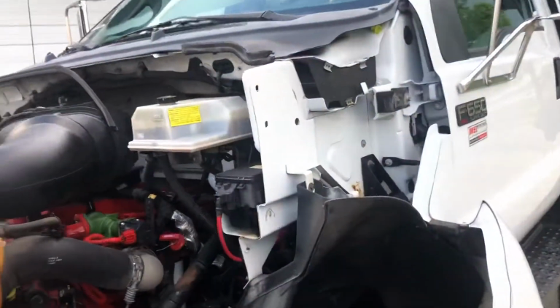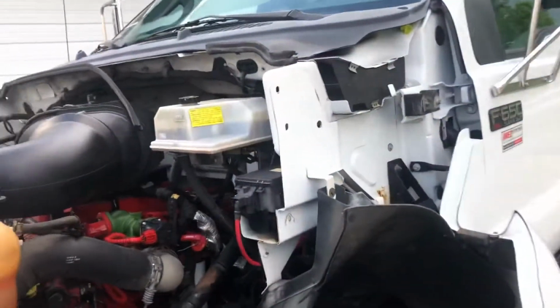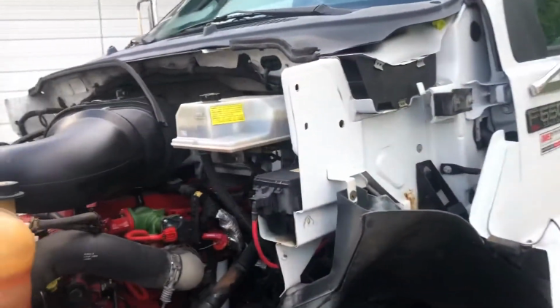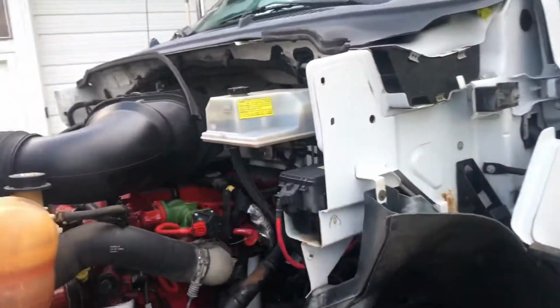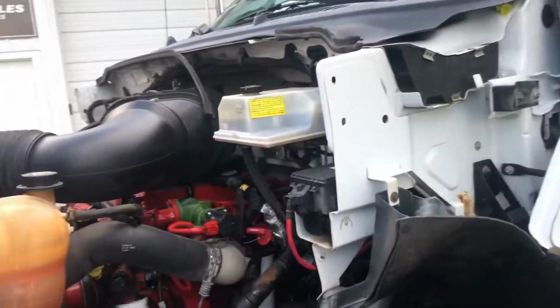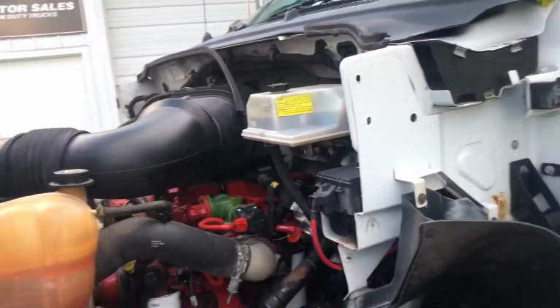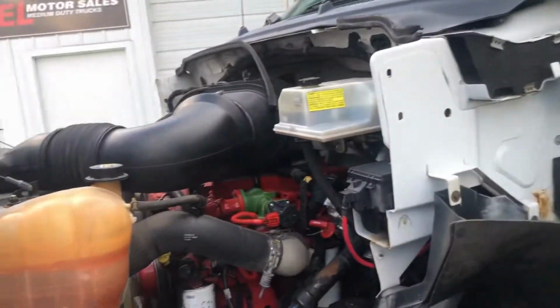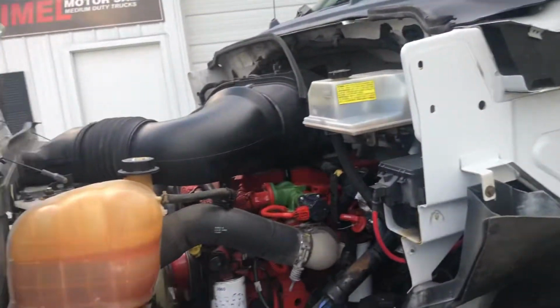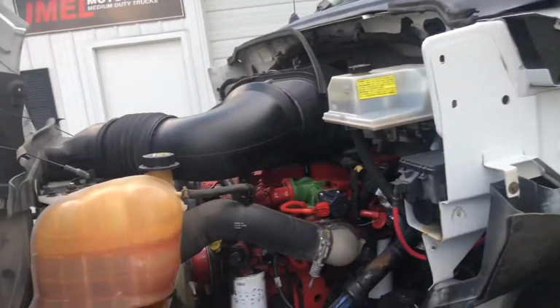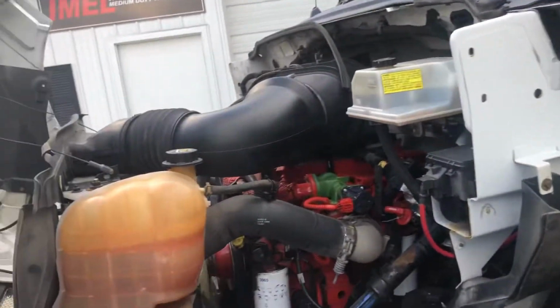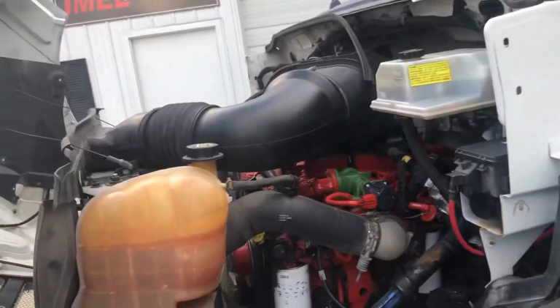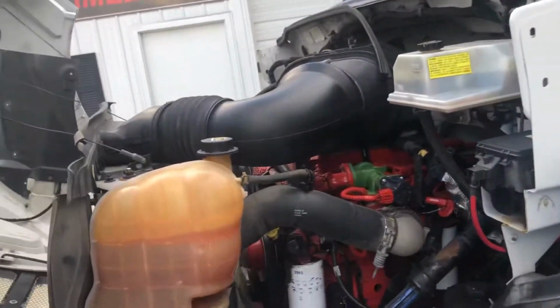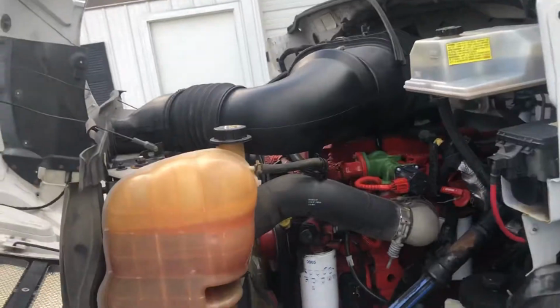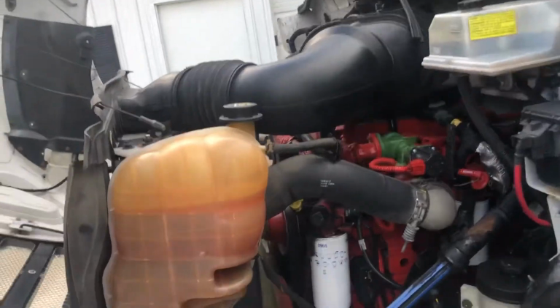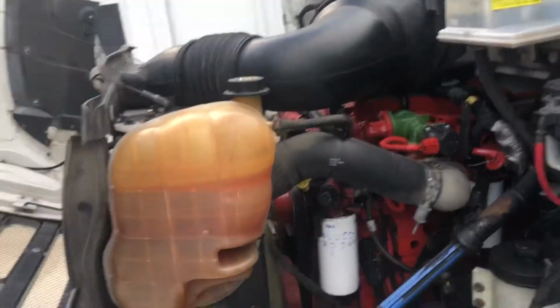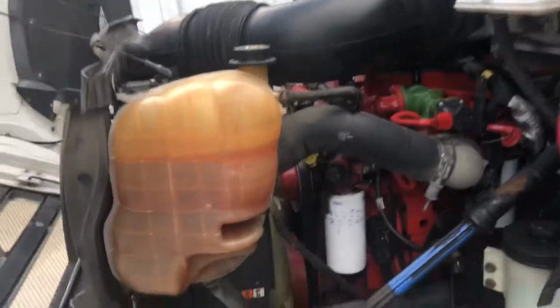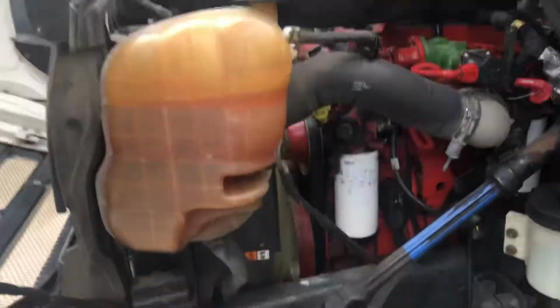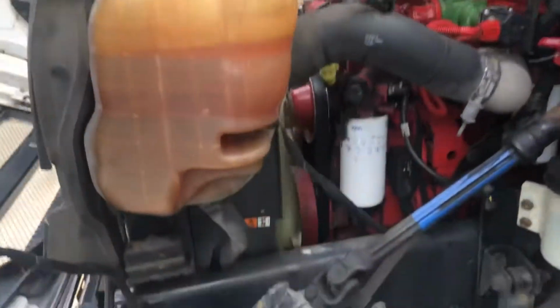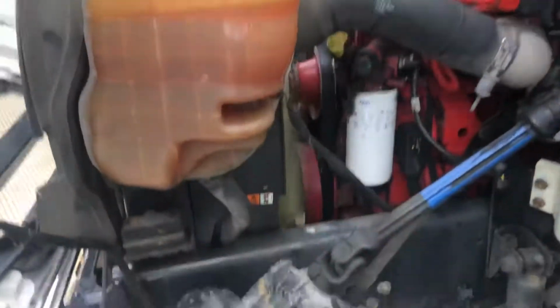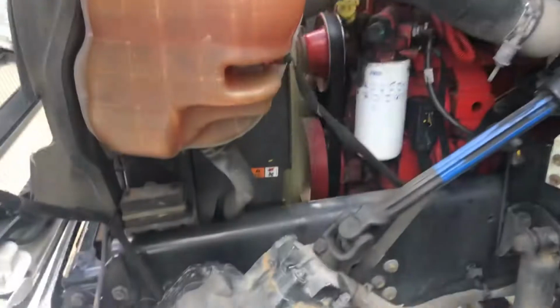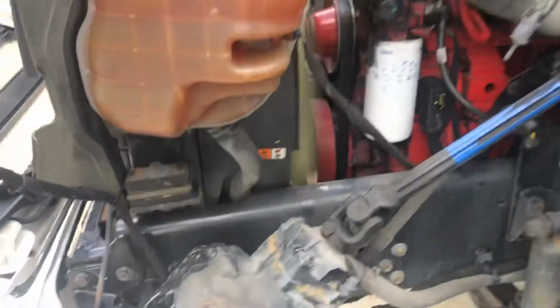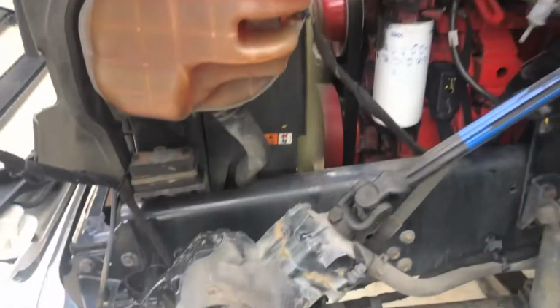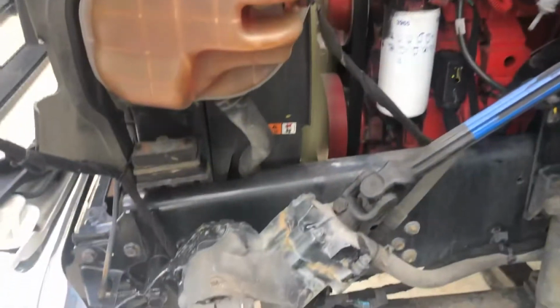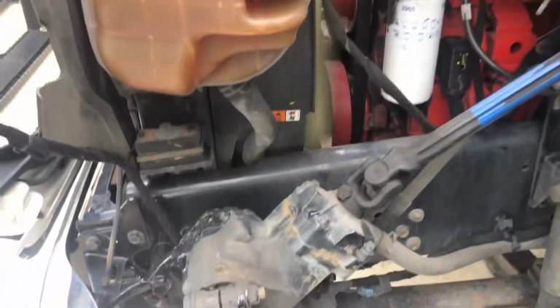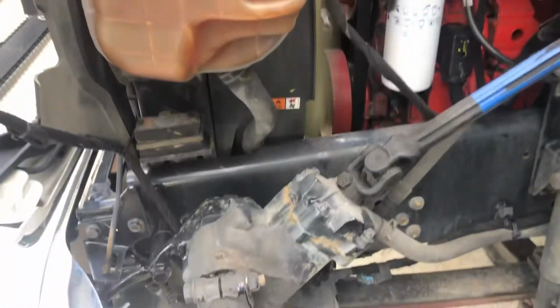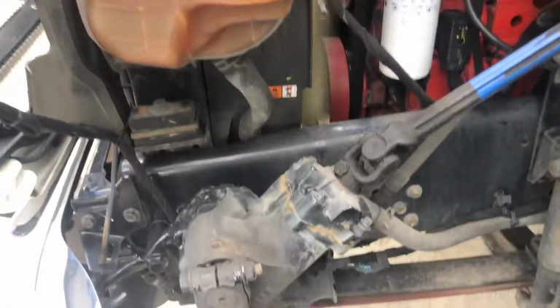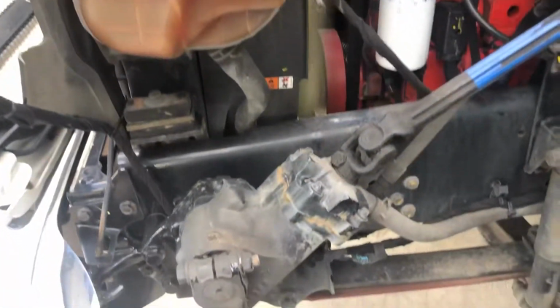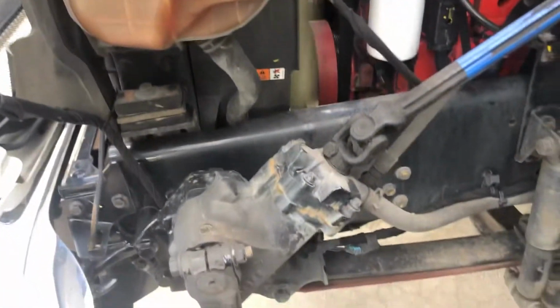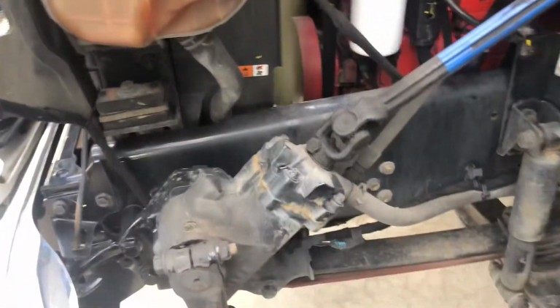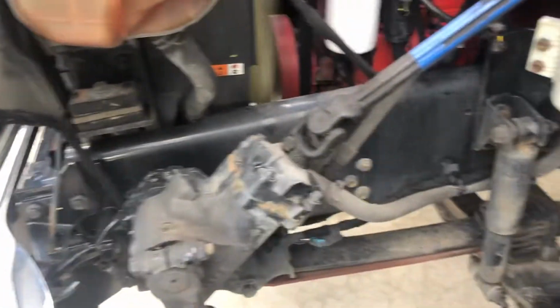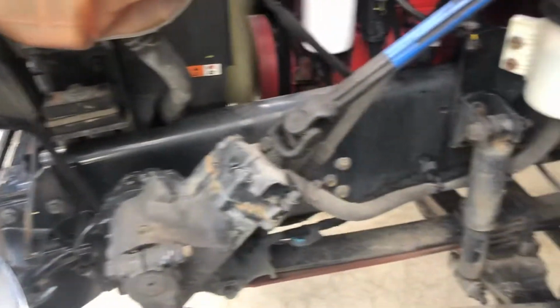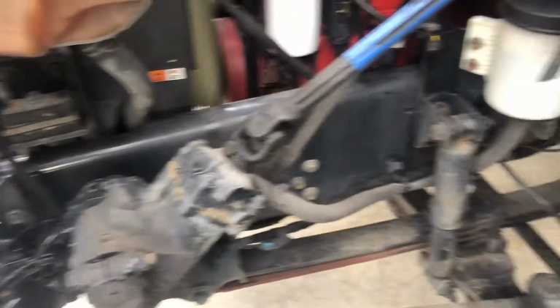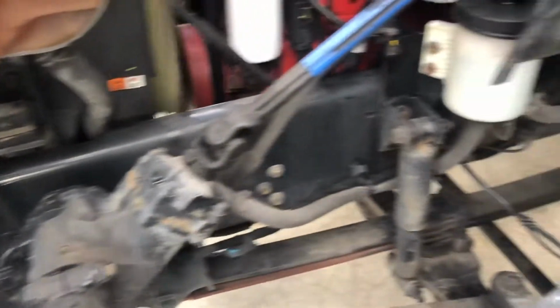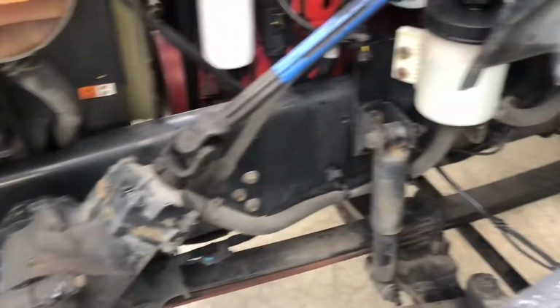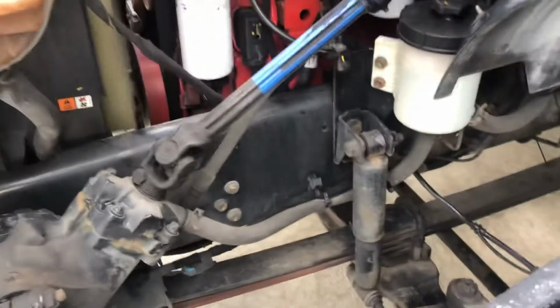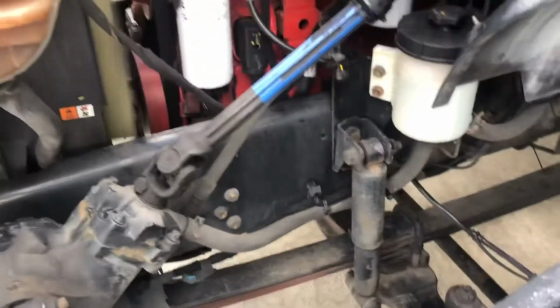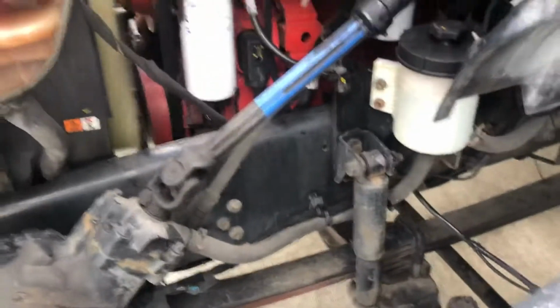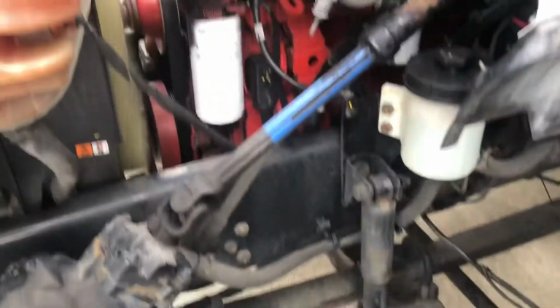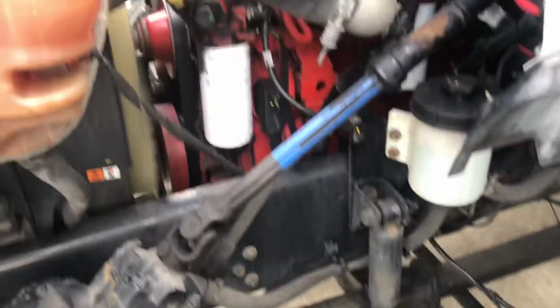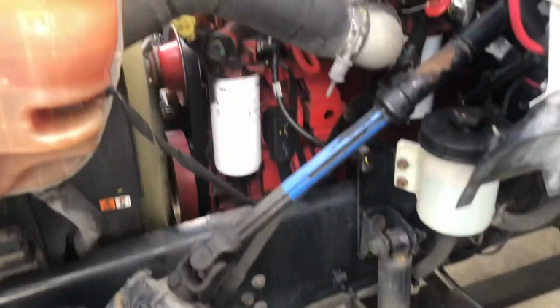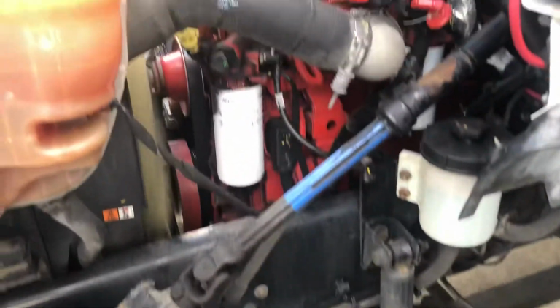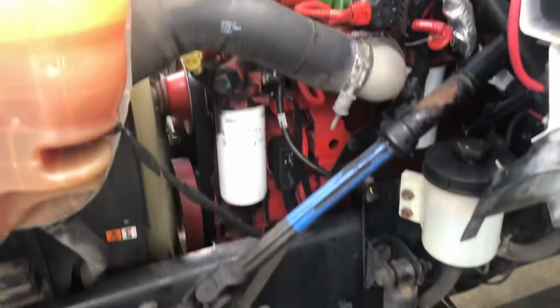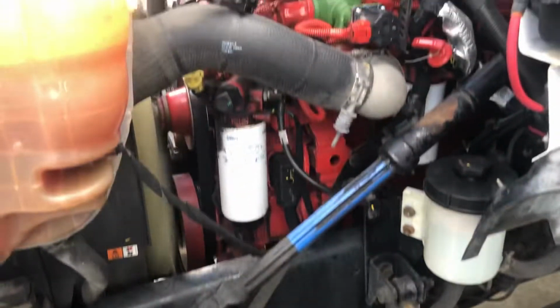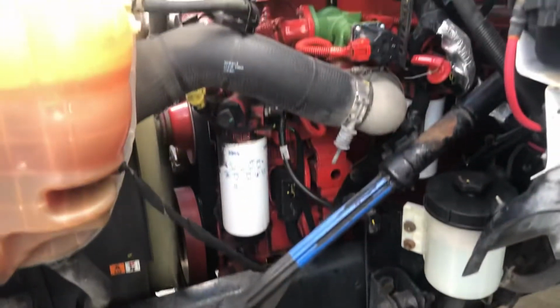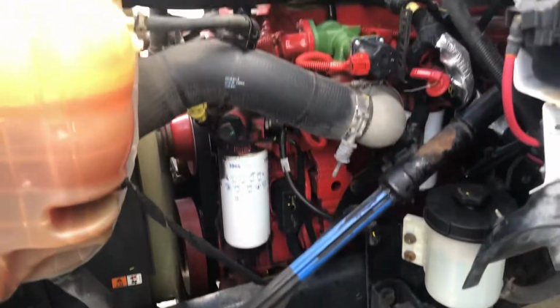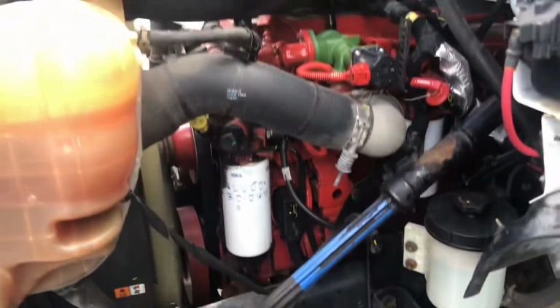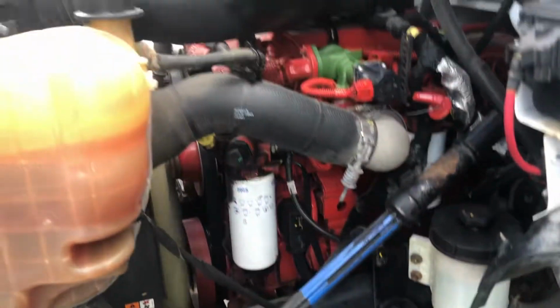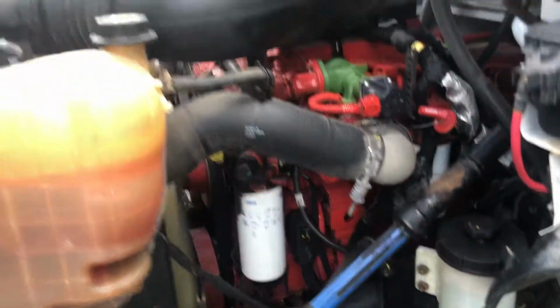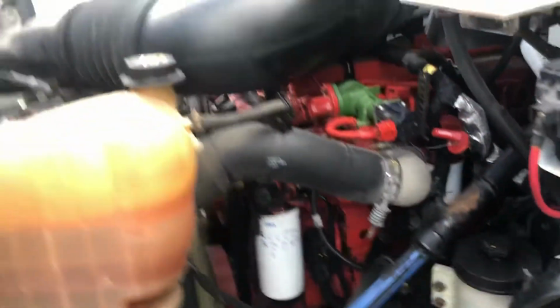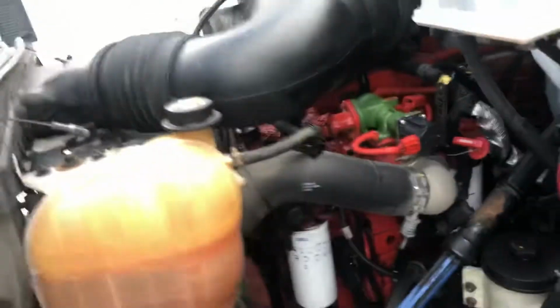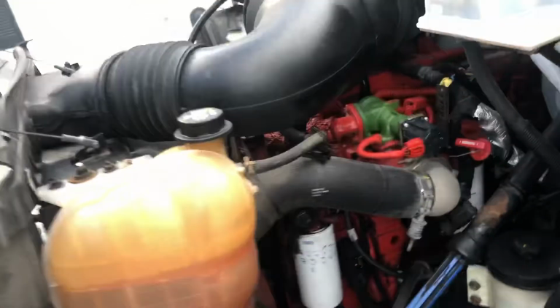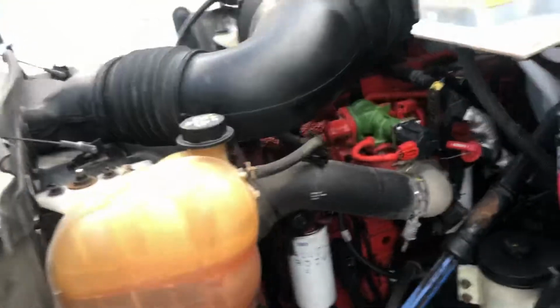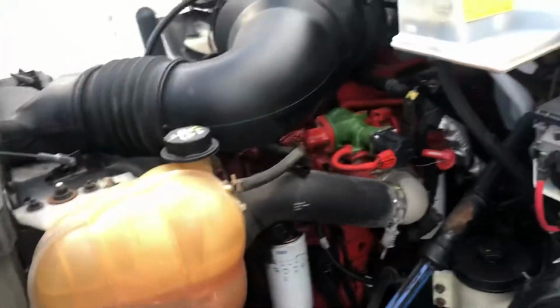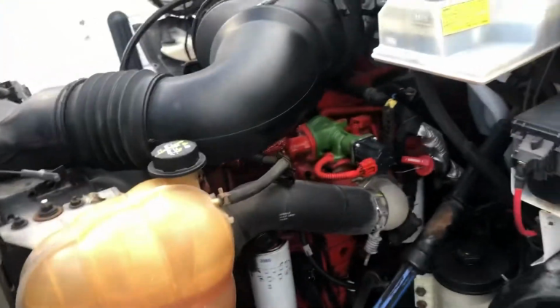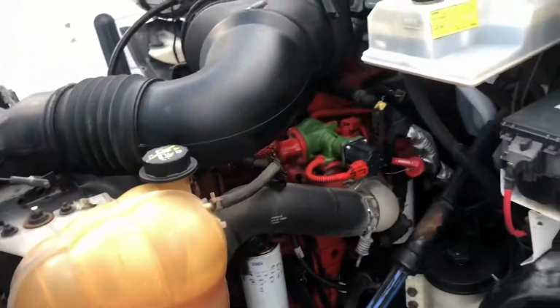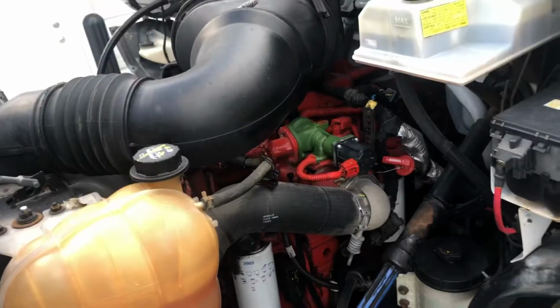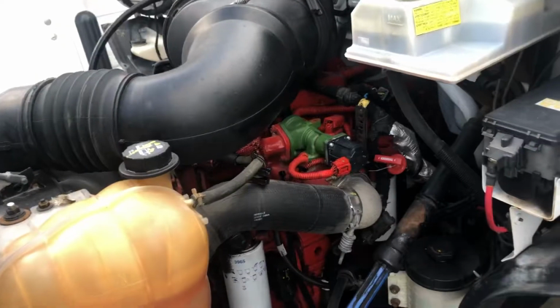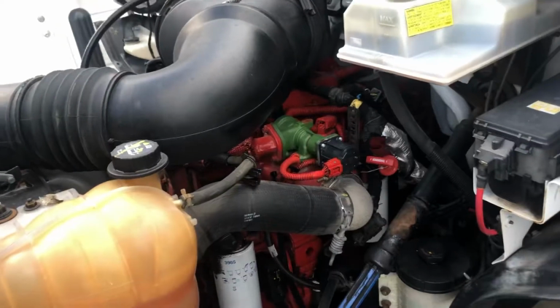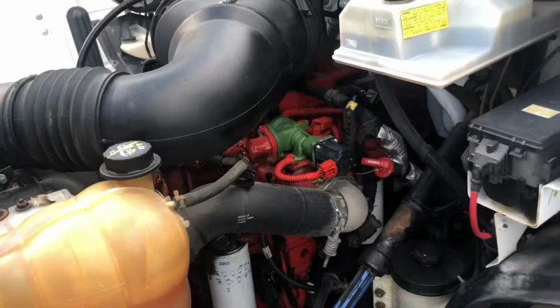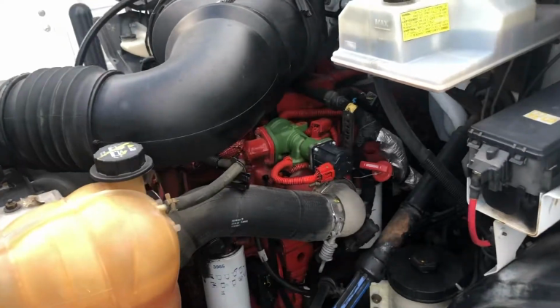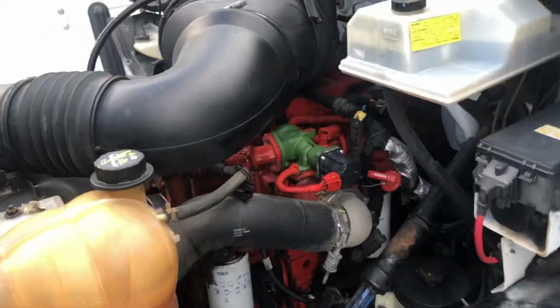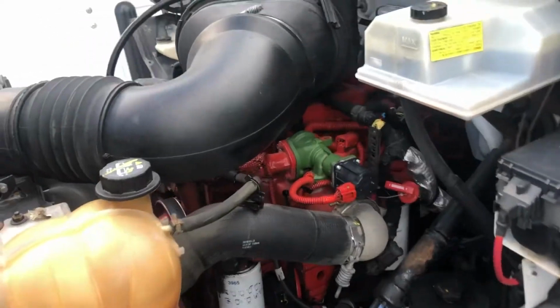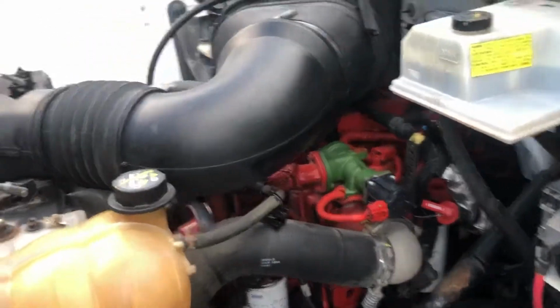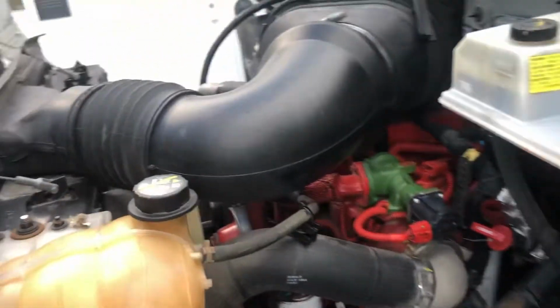Here's a shot of the engine department. As clean as you can do — nothing like a salt-free machine.